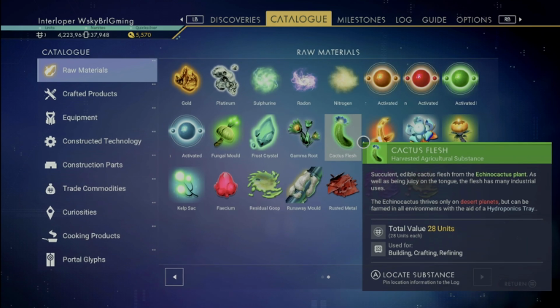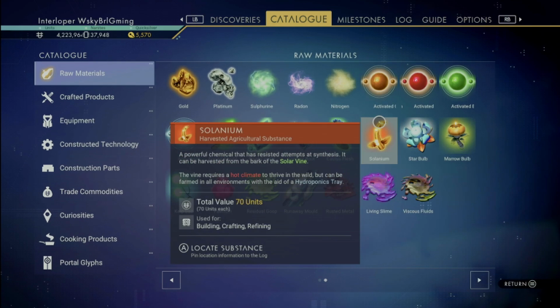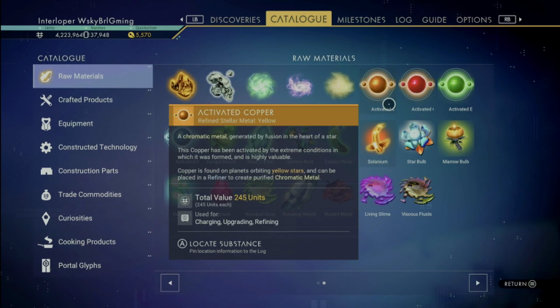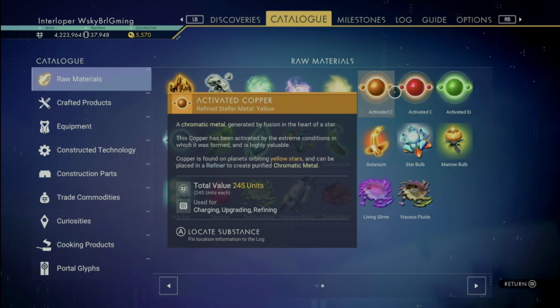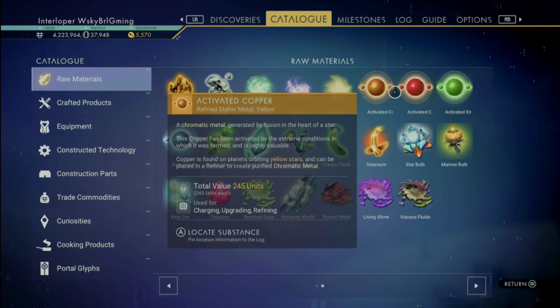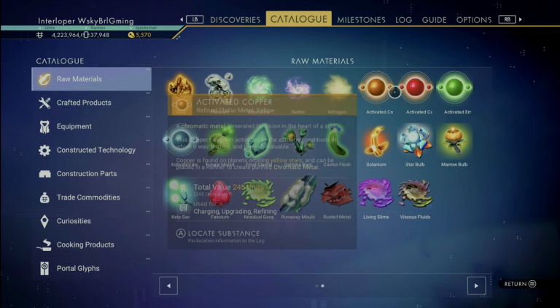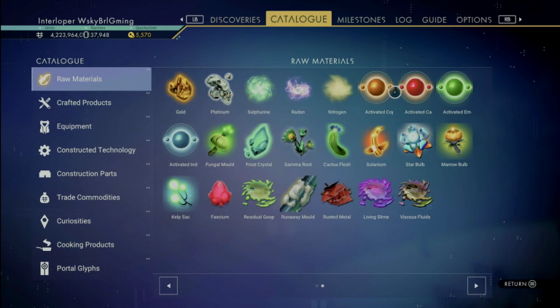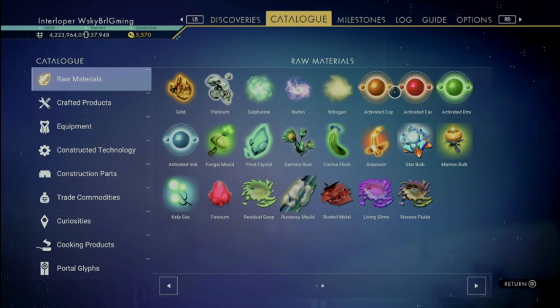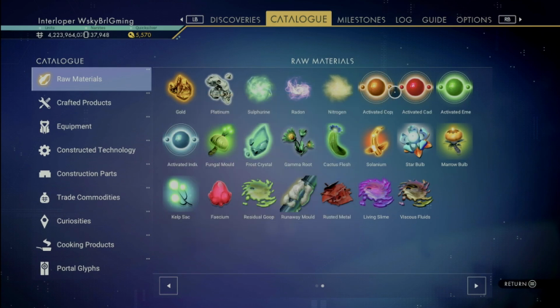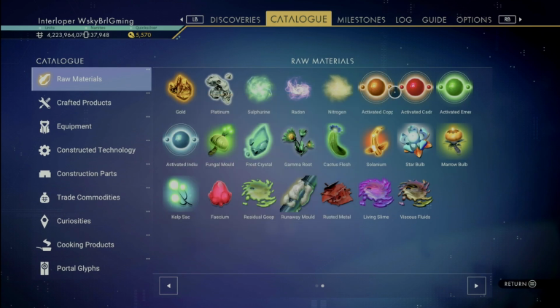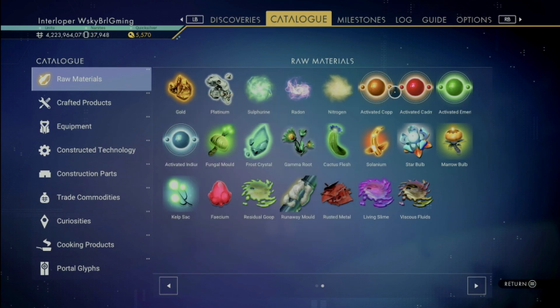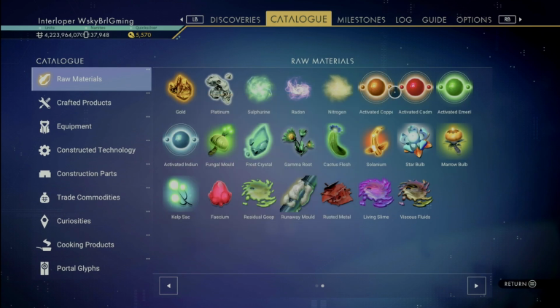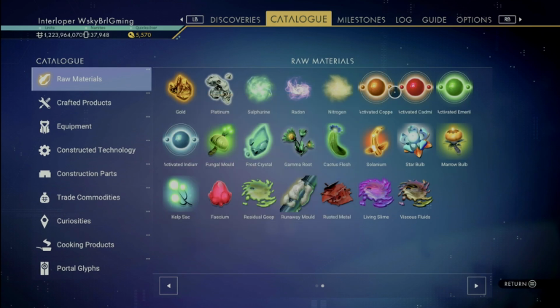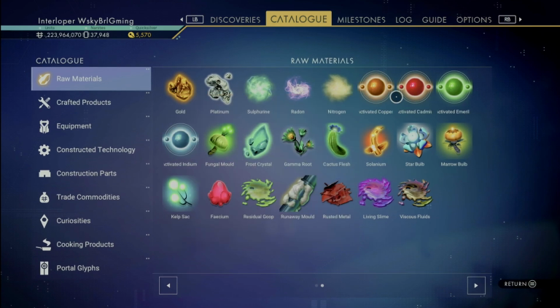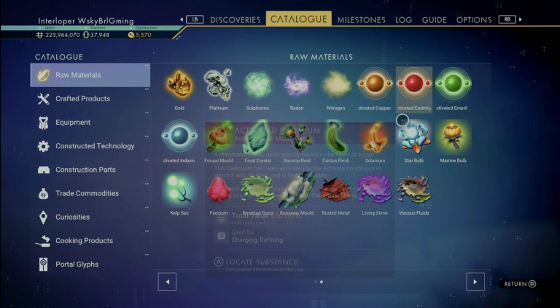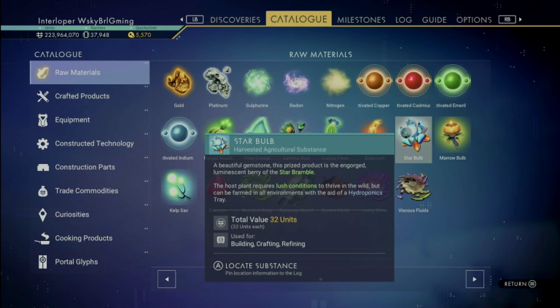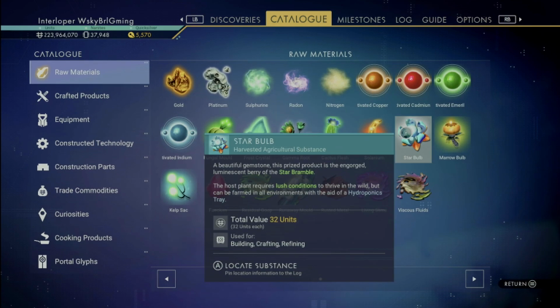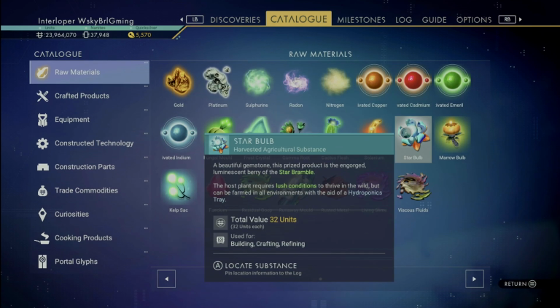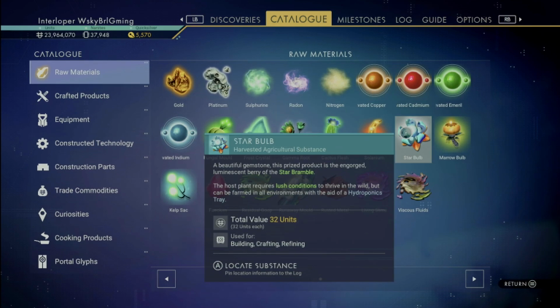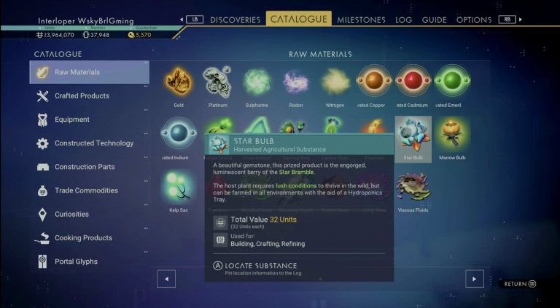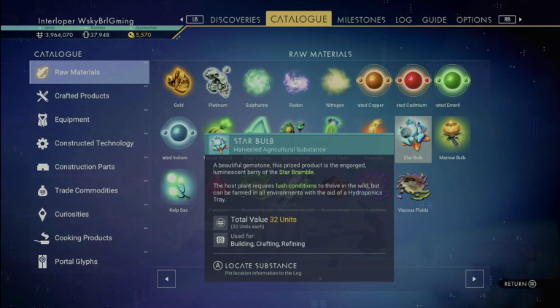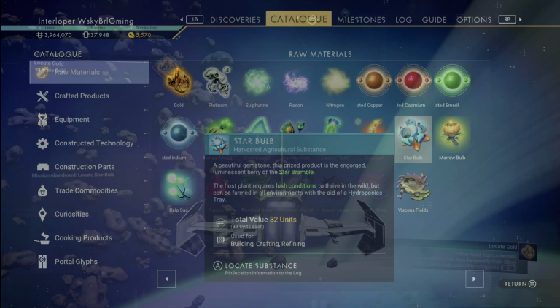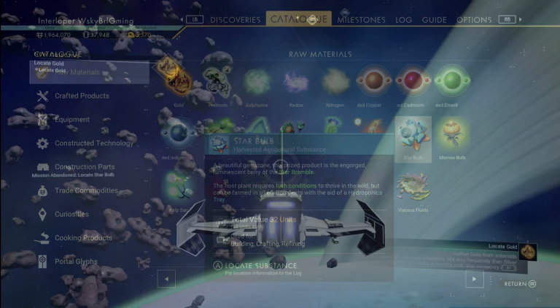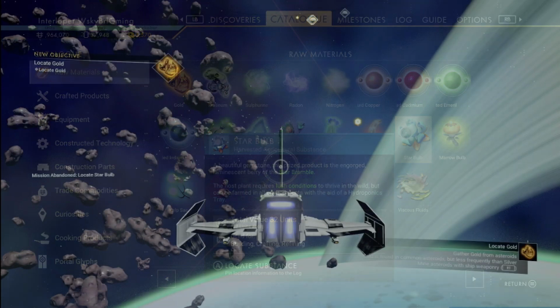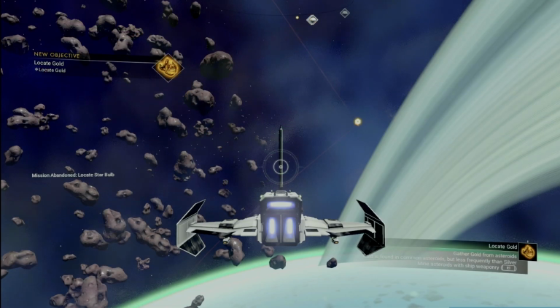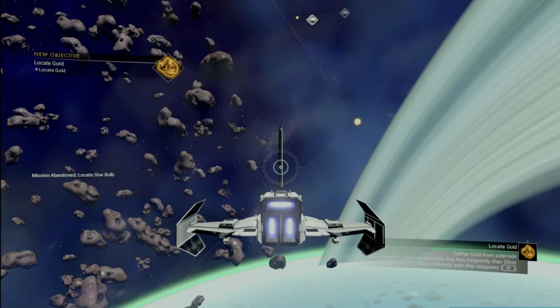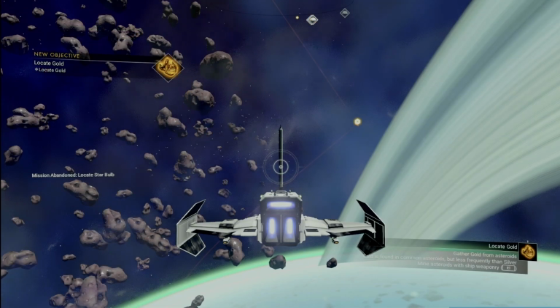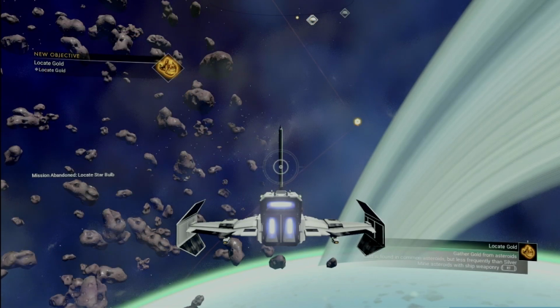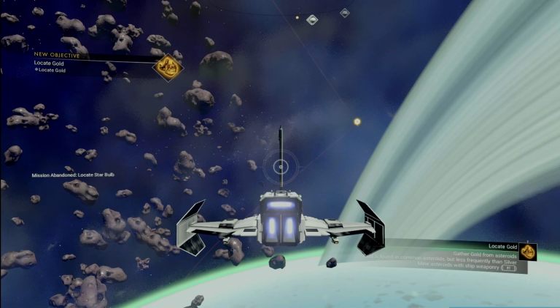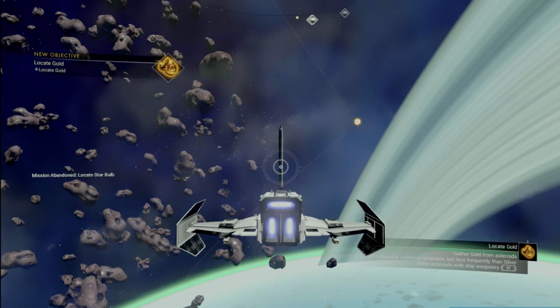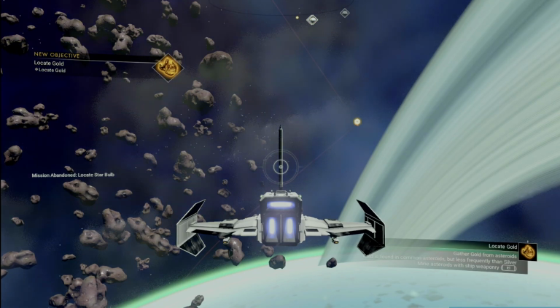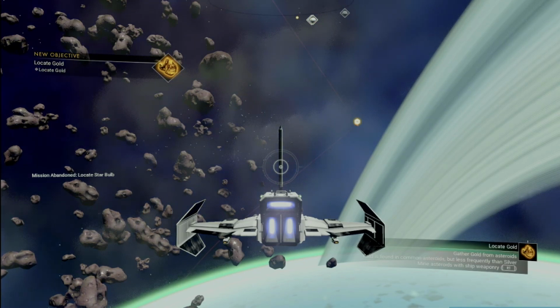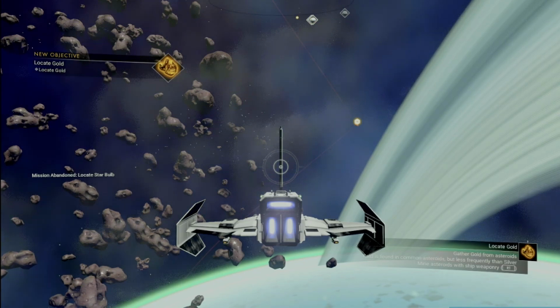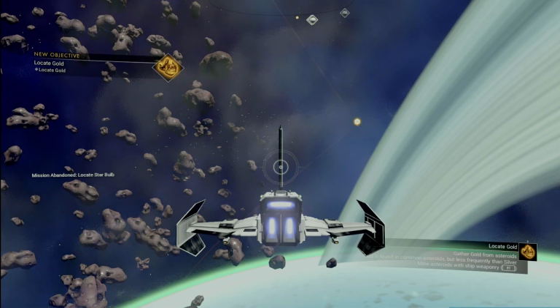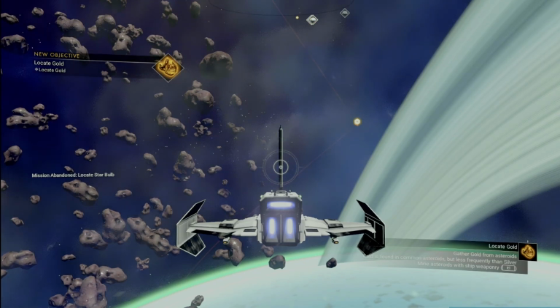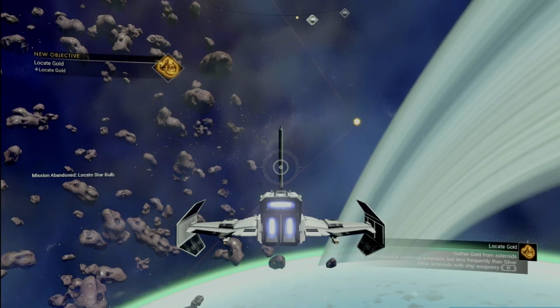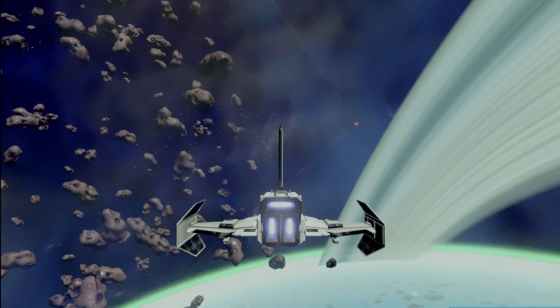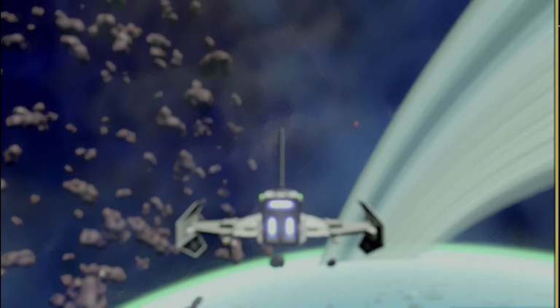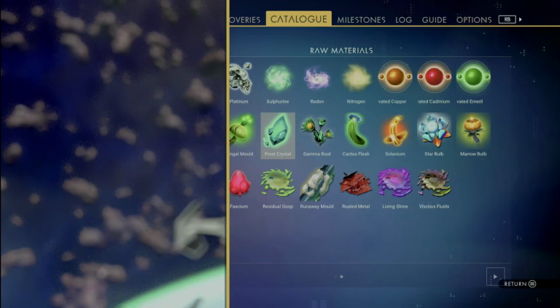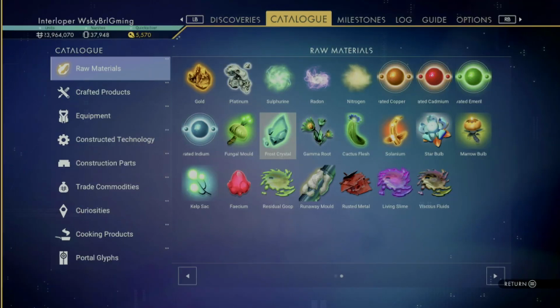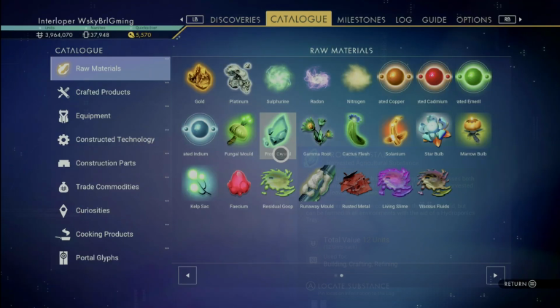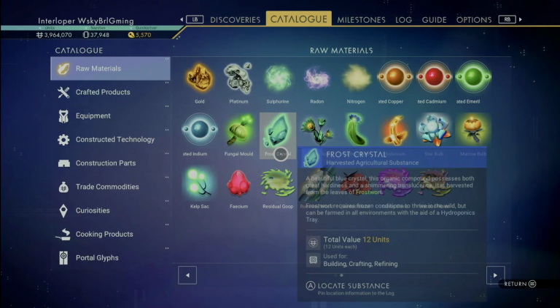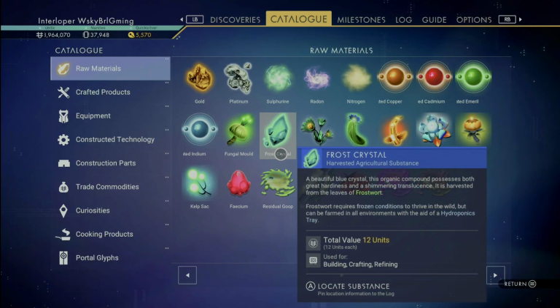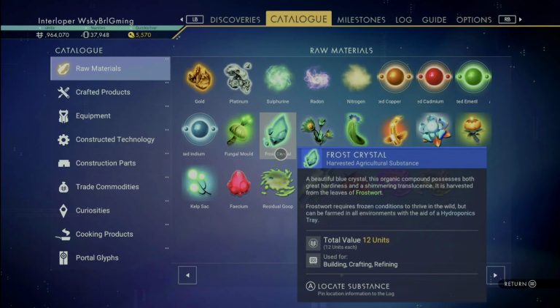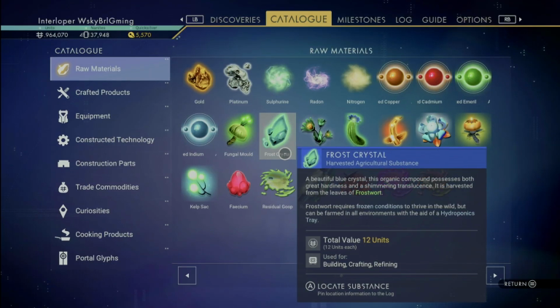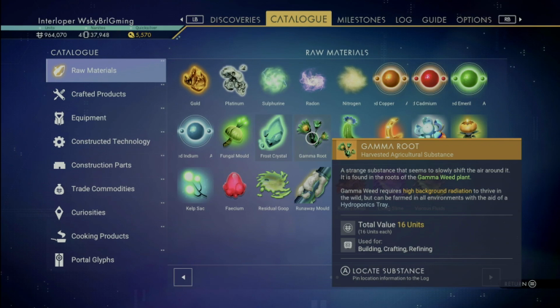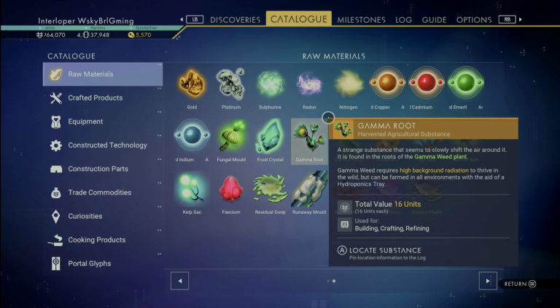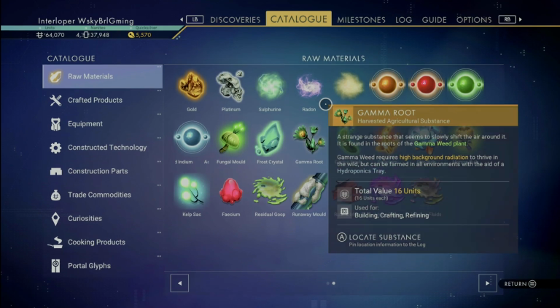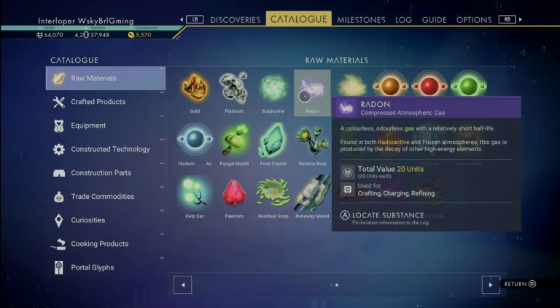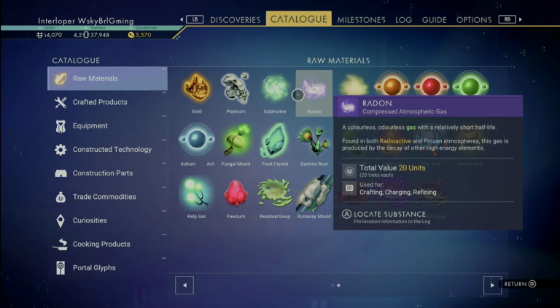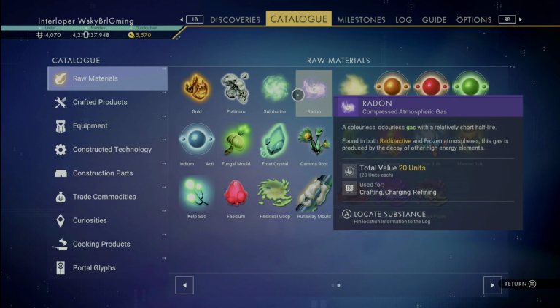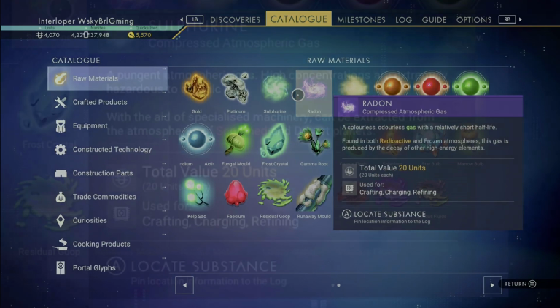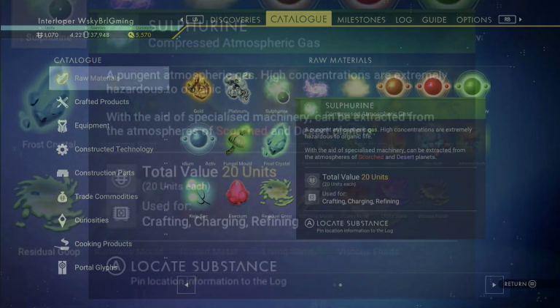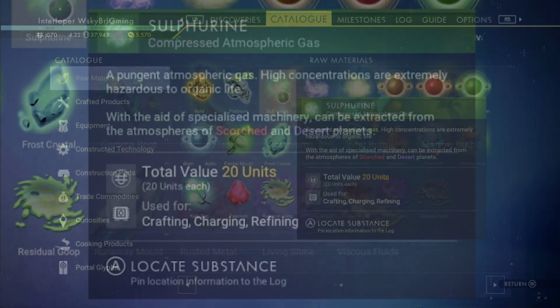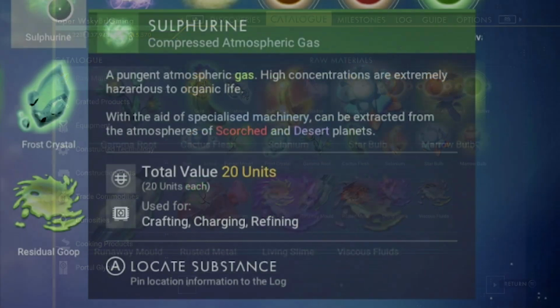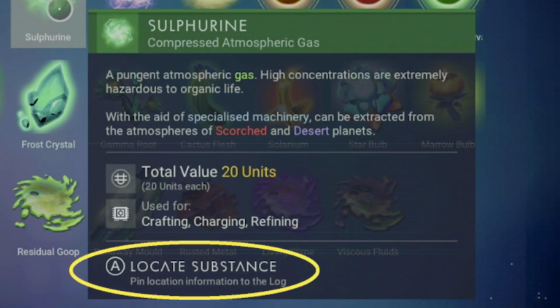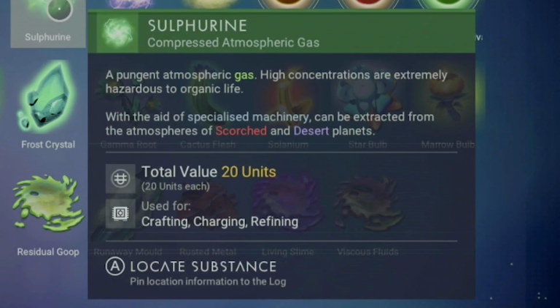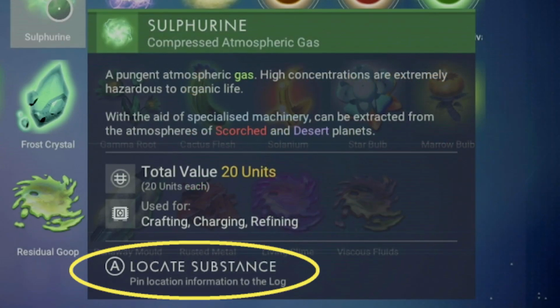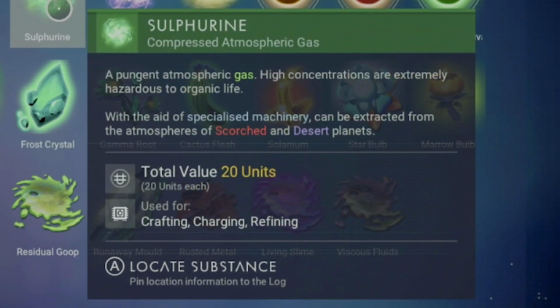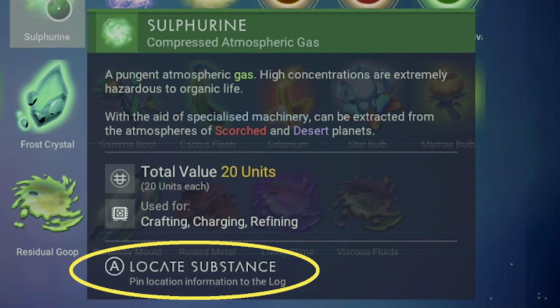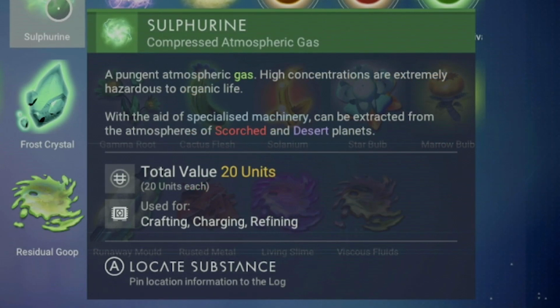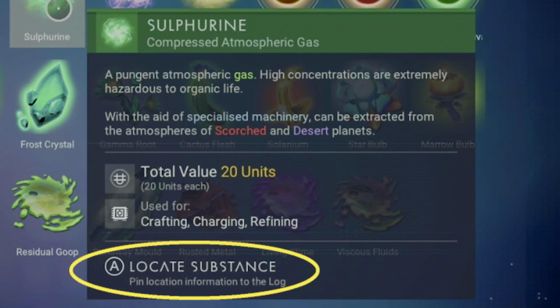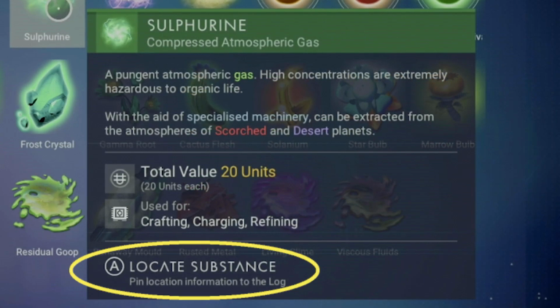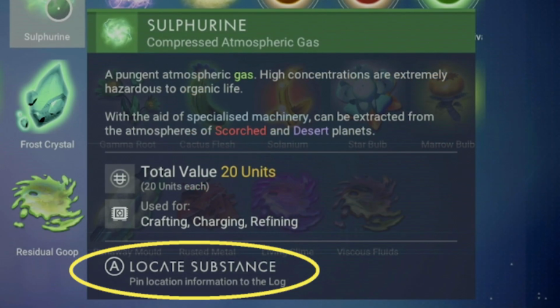Unfortunately, this only works for certain raw materials, so if you click on it and see a message that says 'locate substance,' you're in luck.